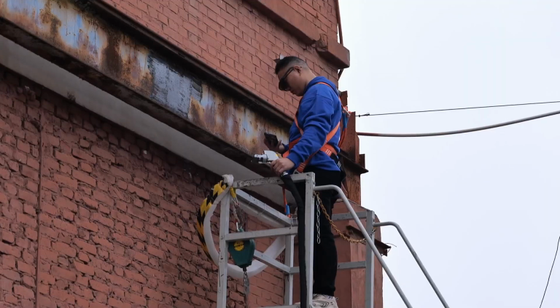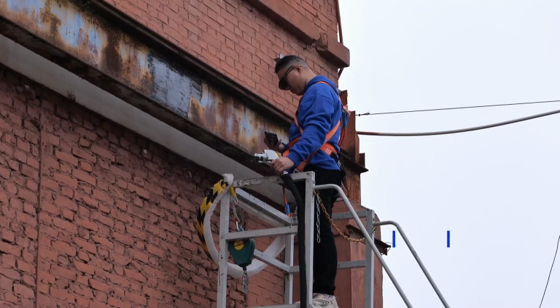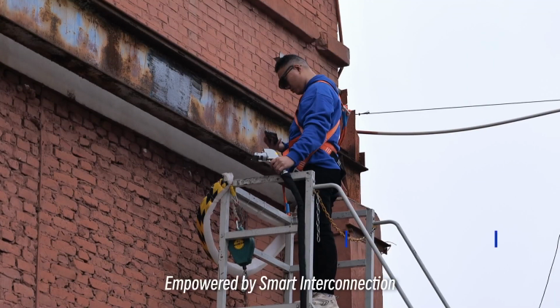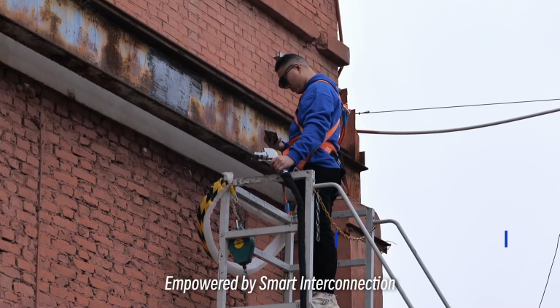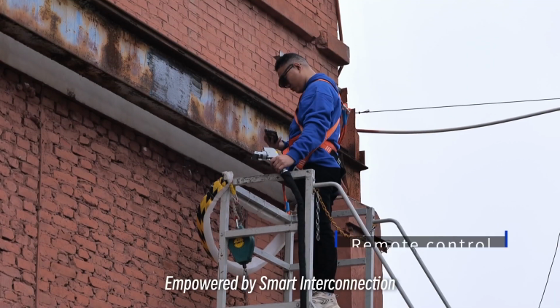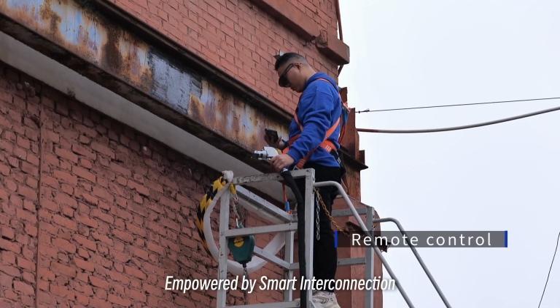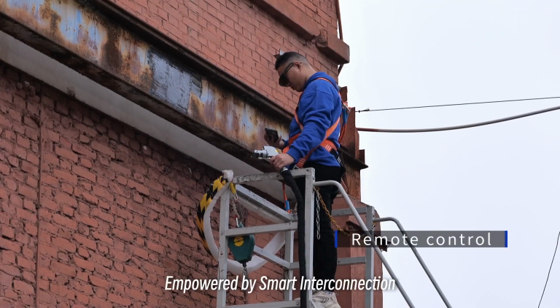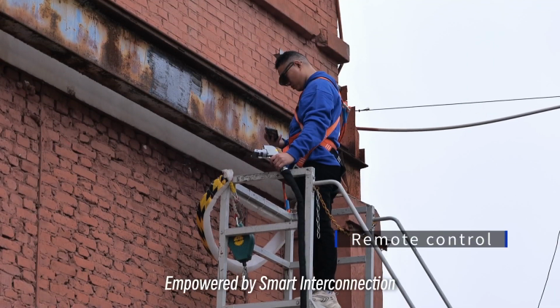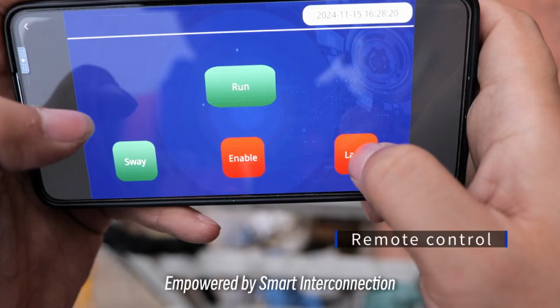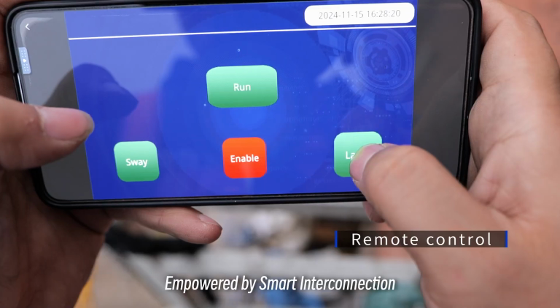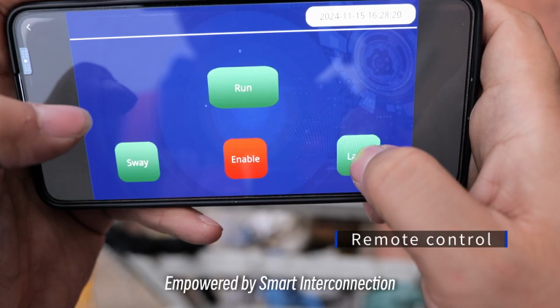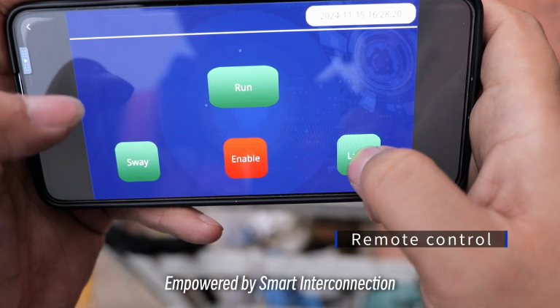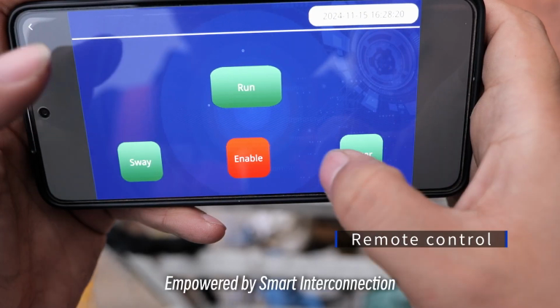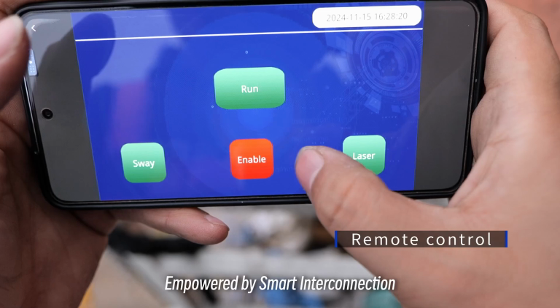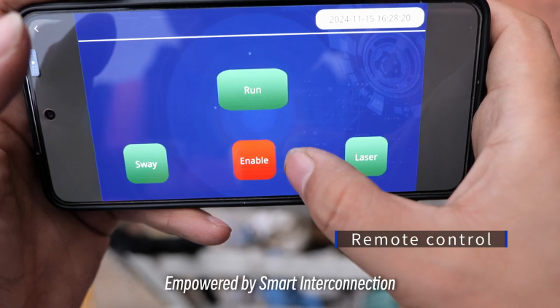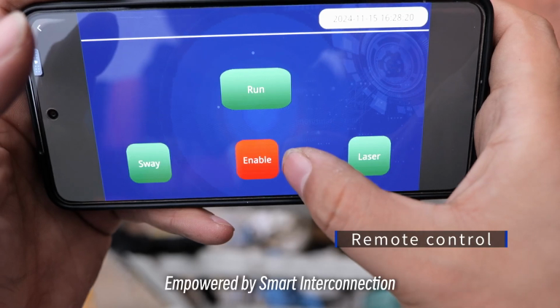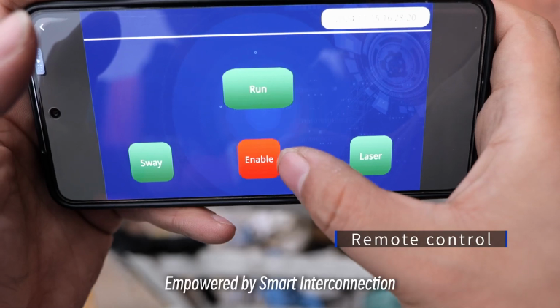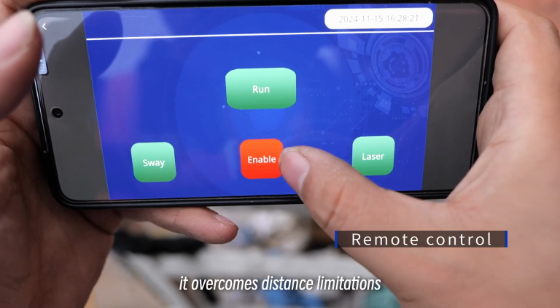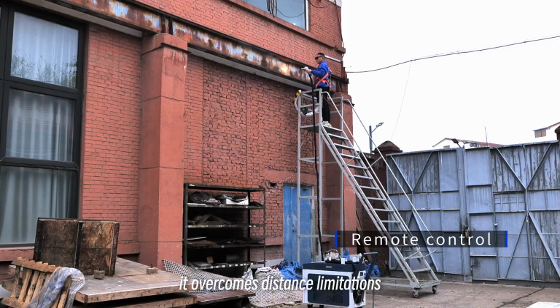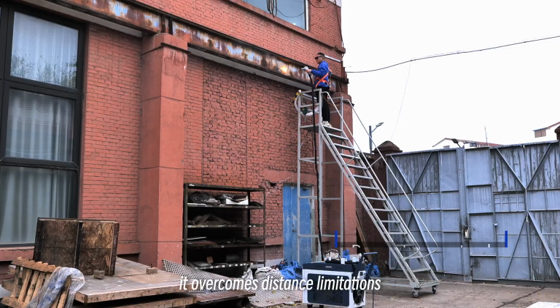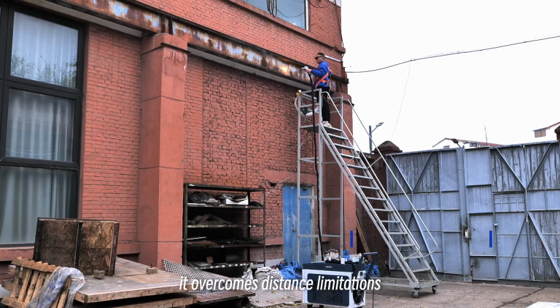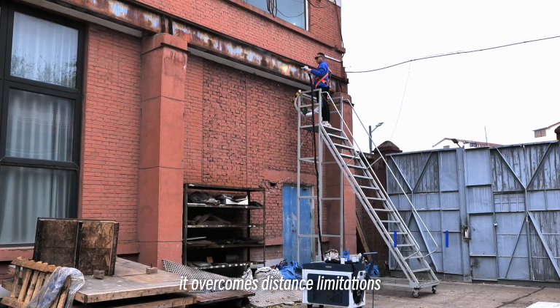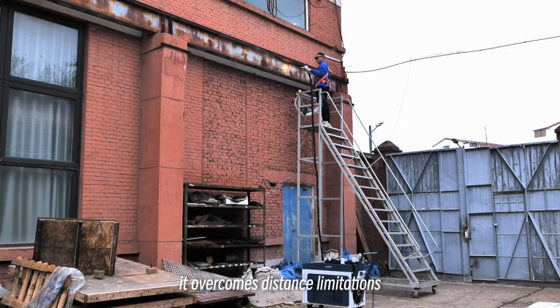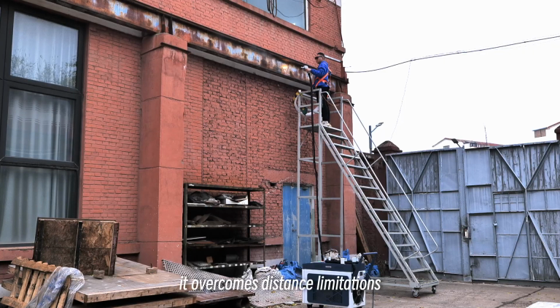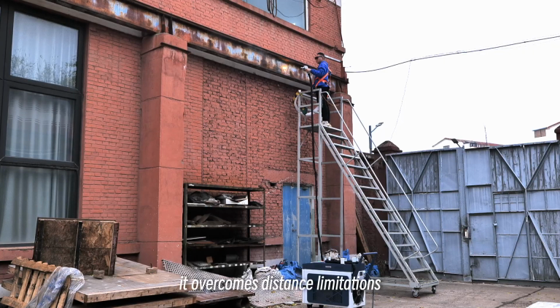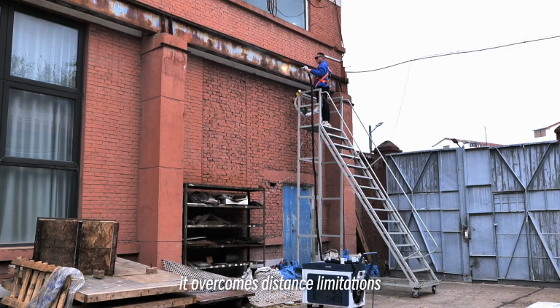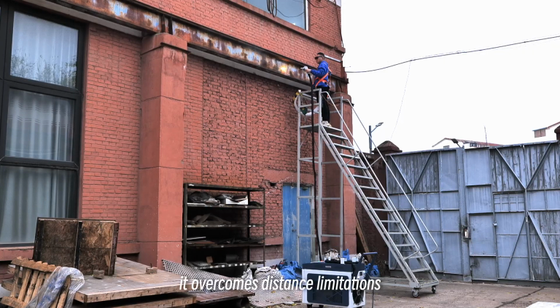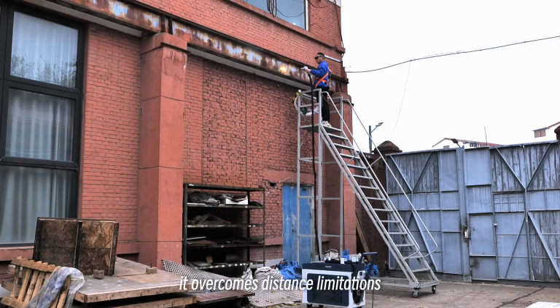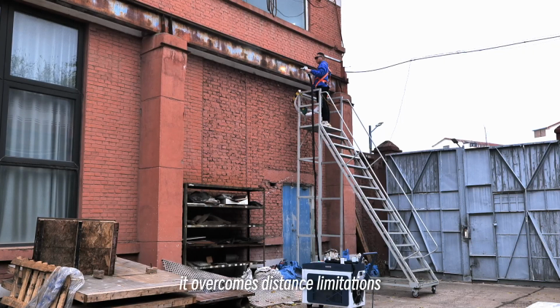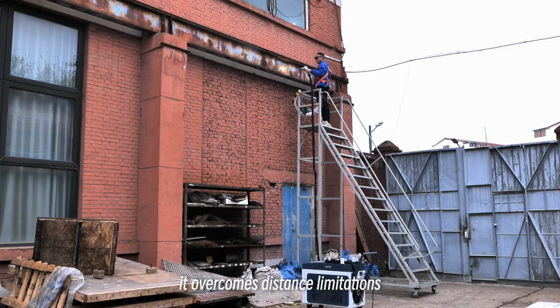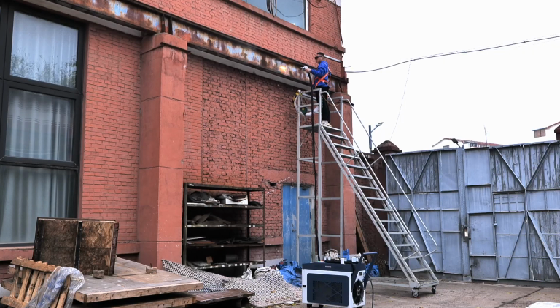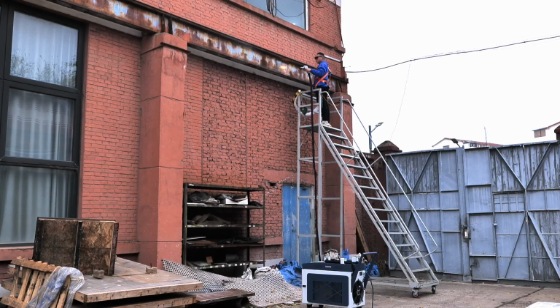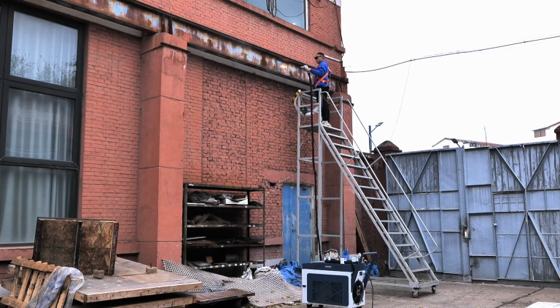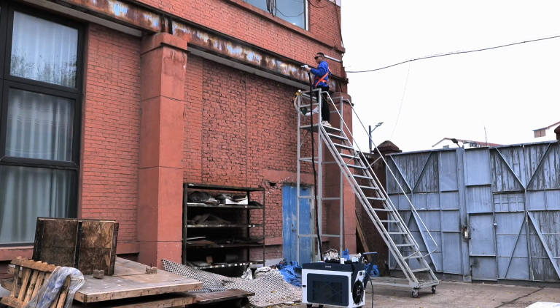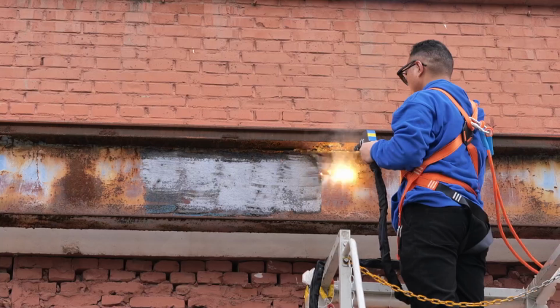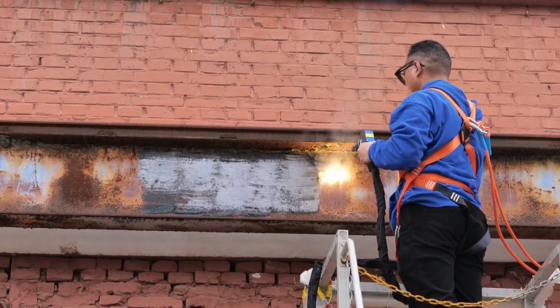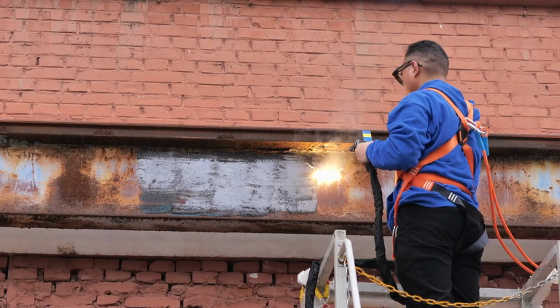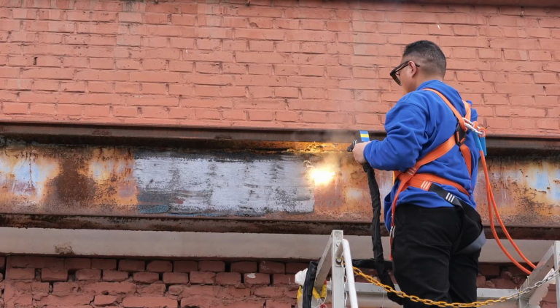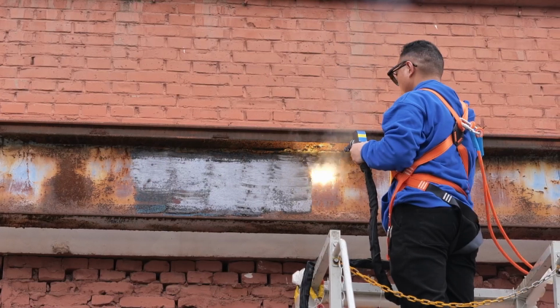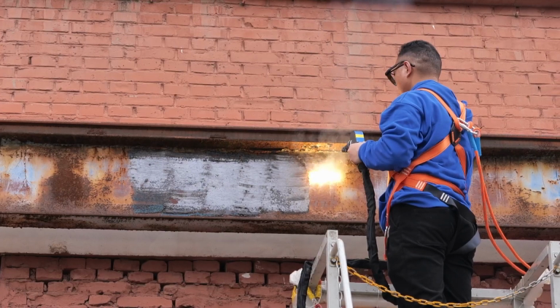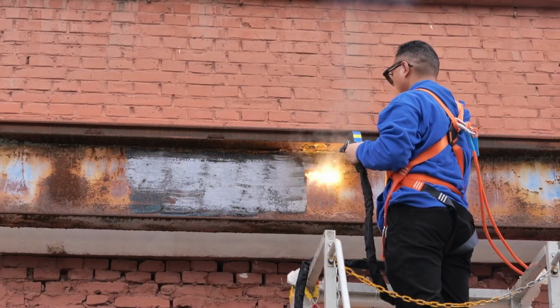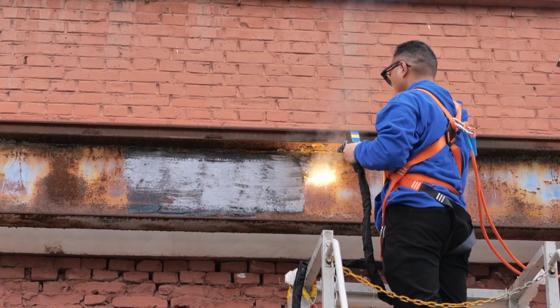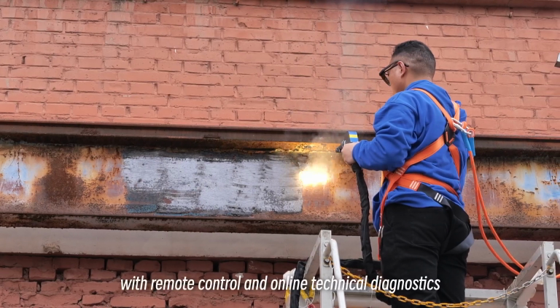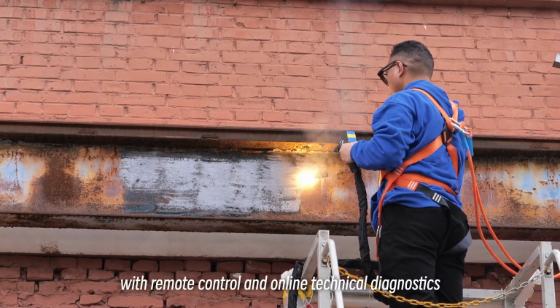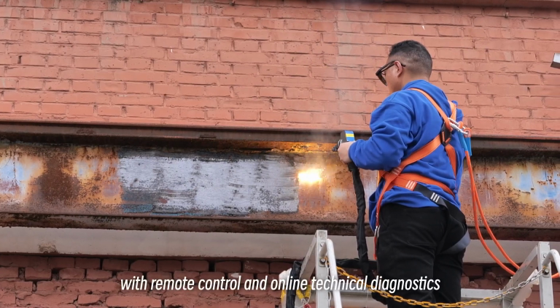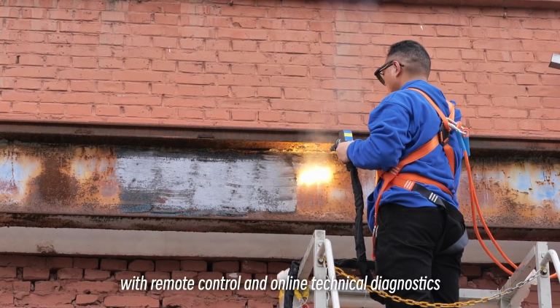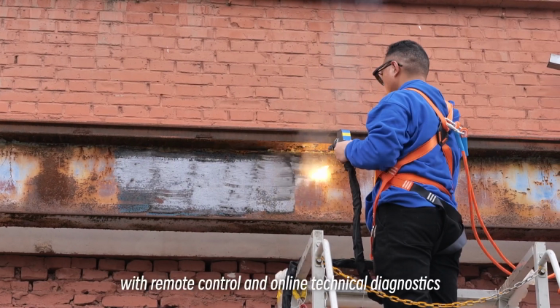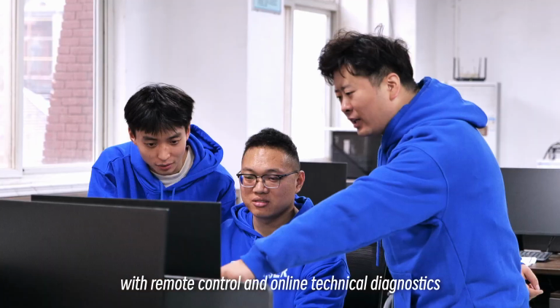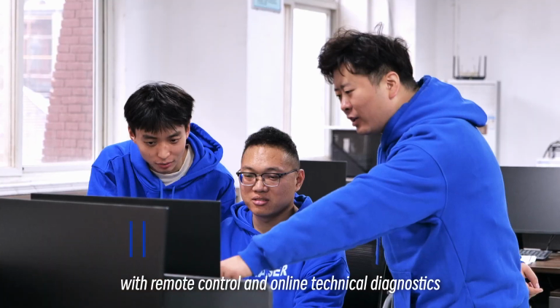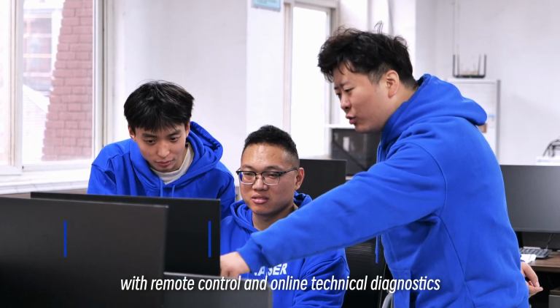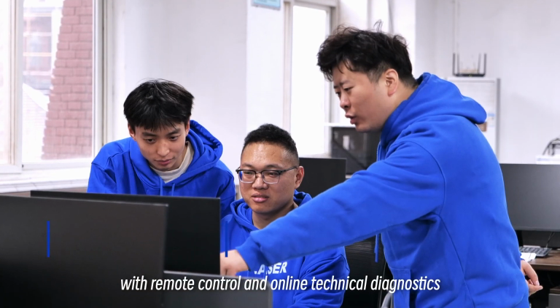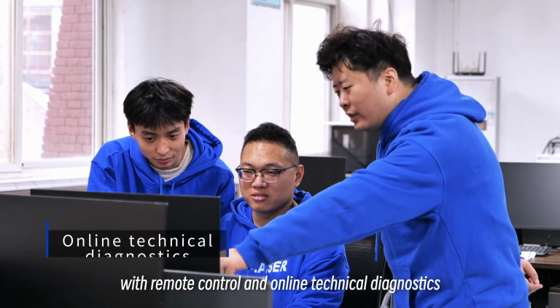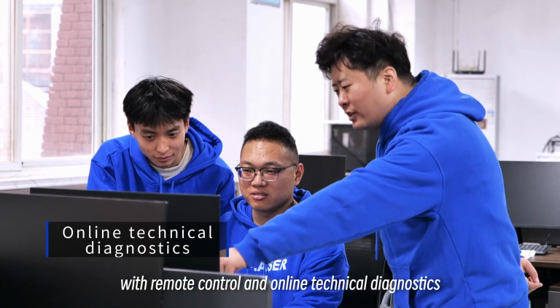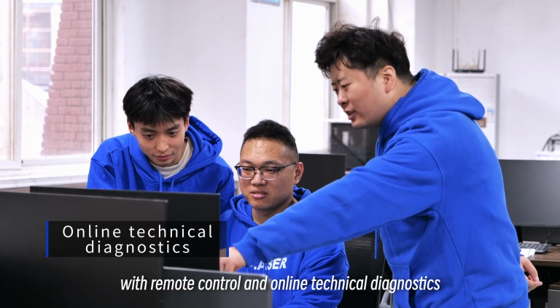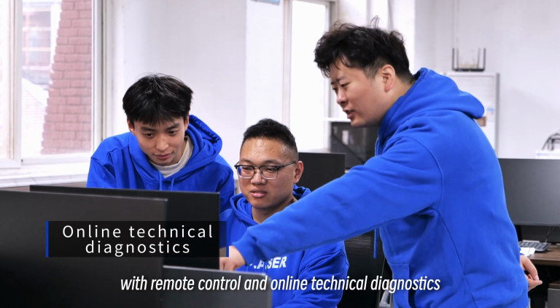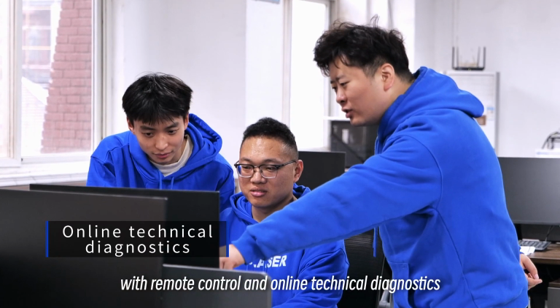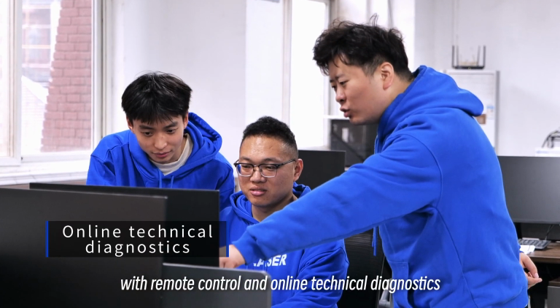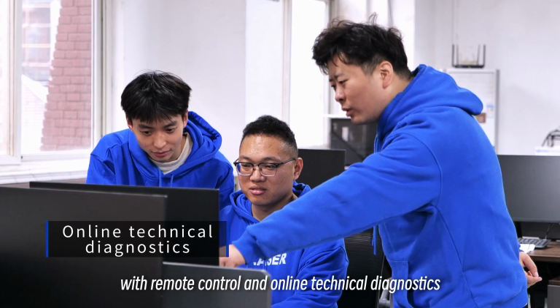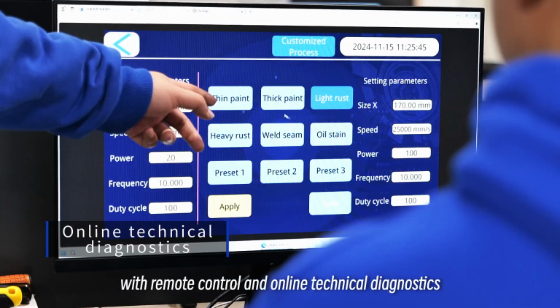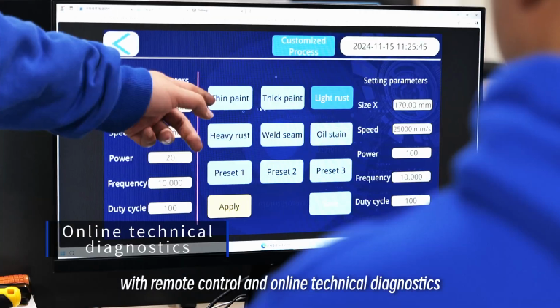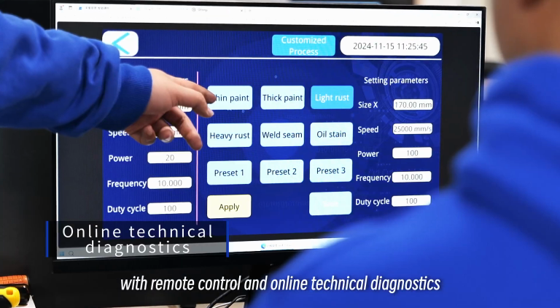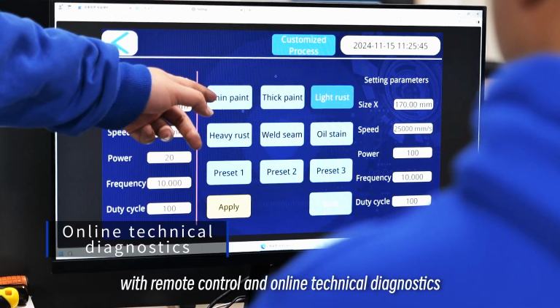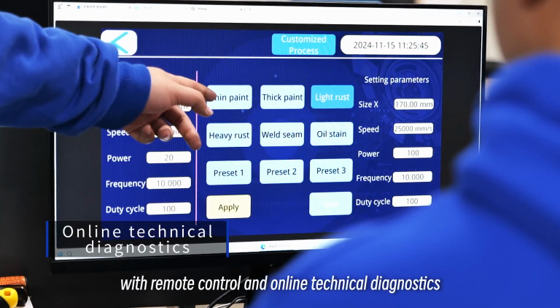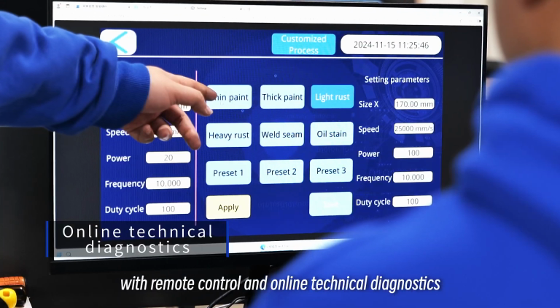Empowered by smart interconnection, it overcomes distance limitations with remote control and online technical diagnostics.